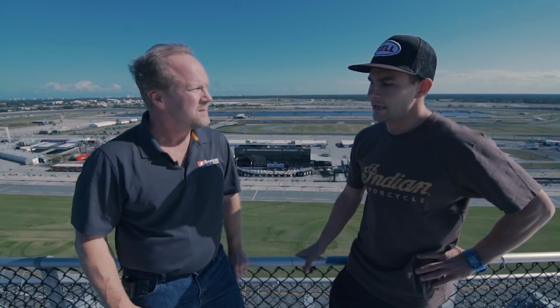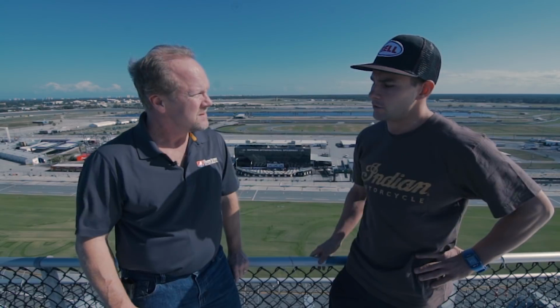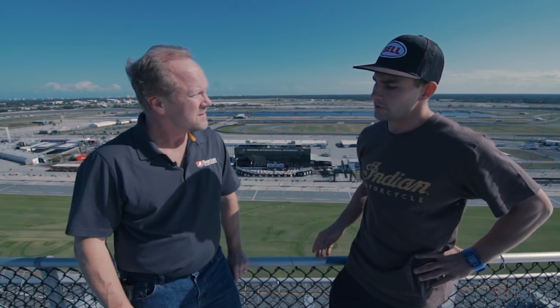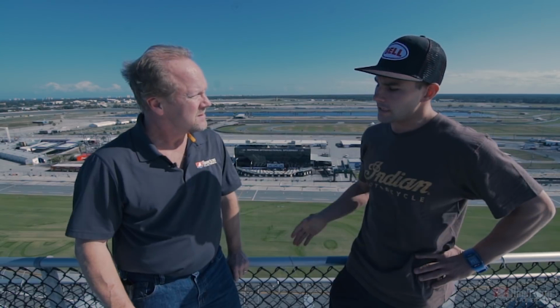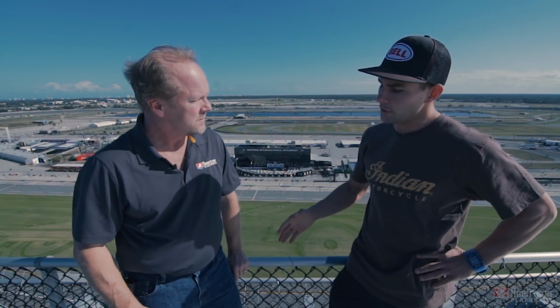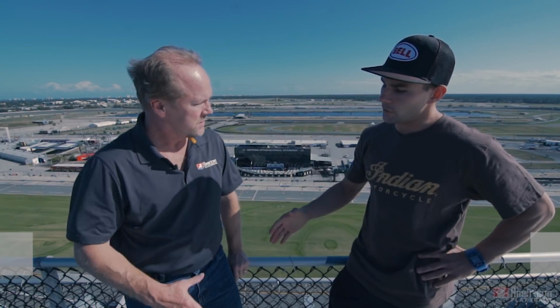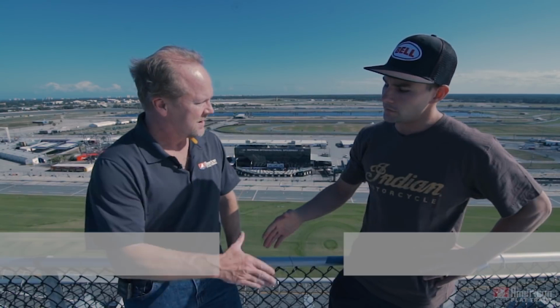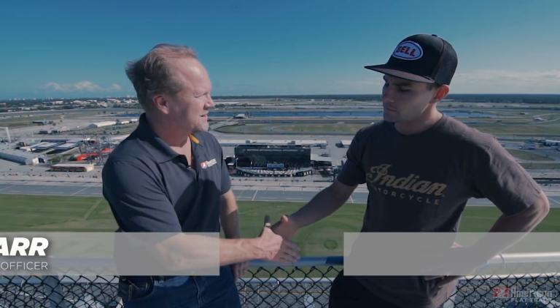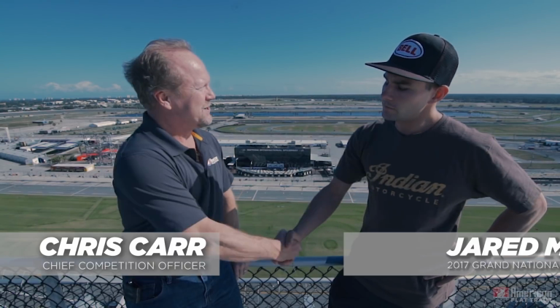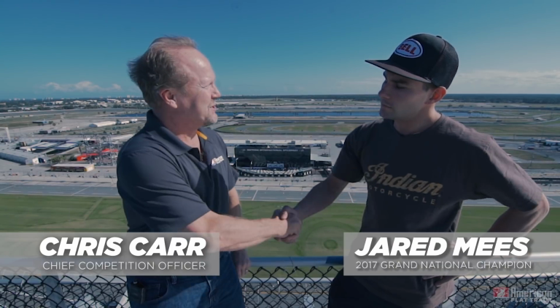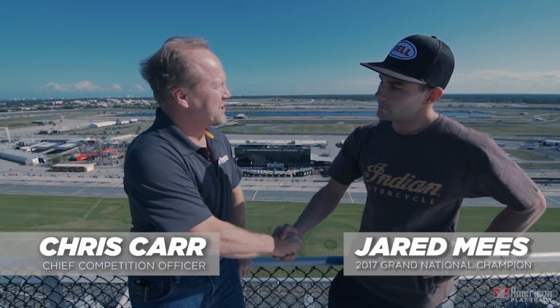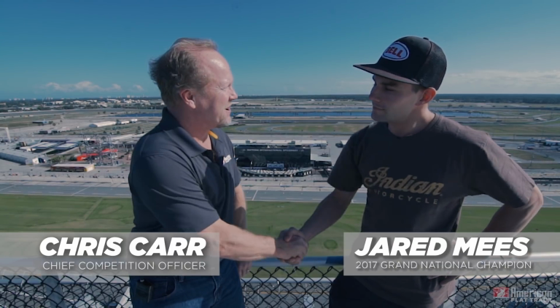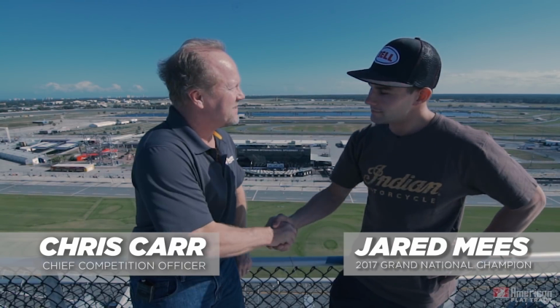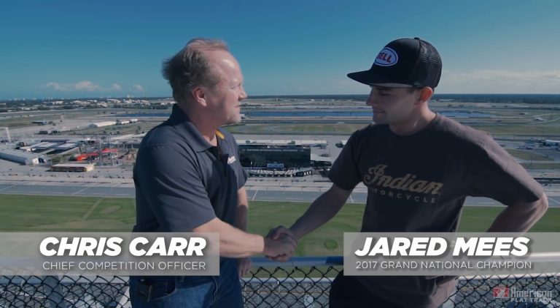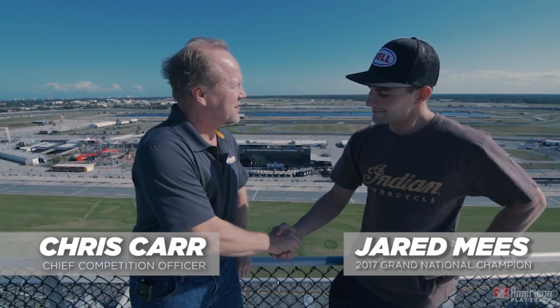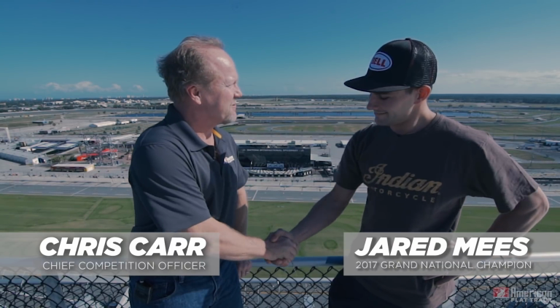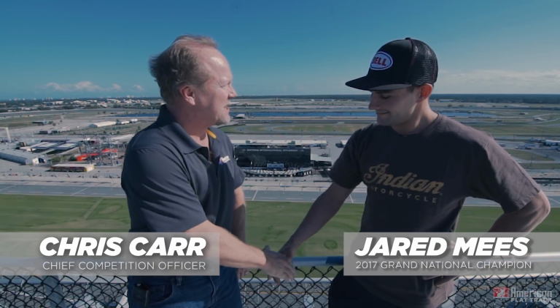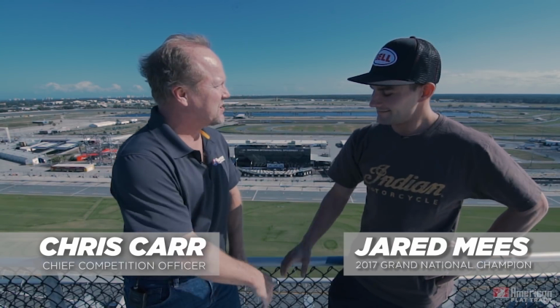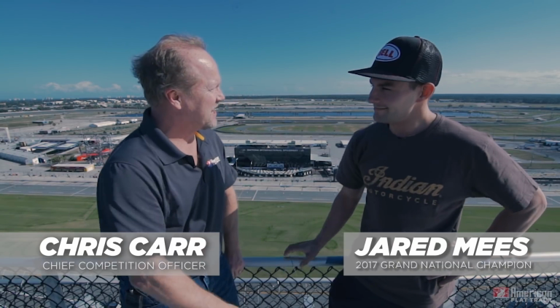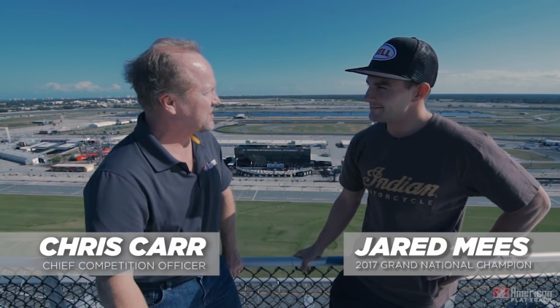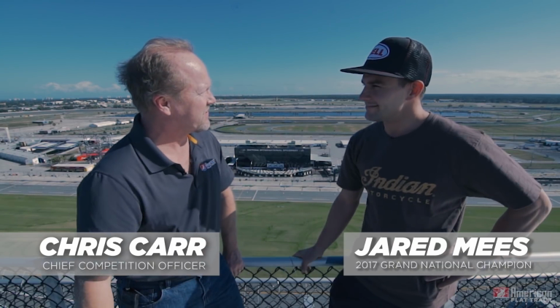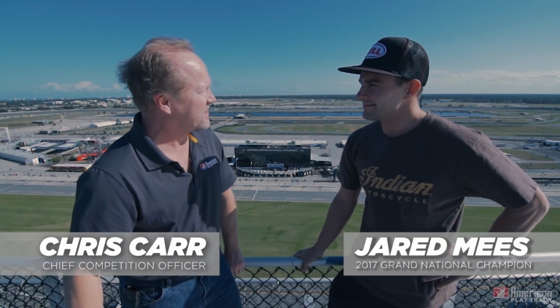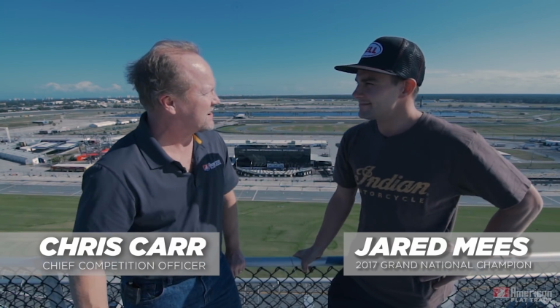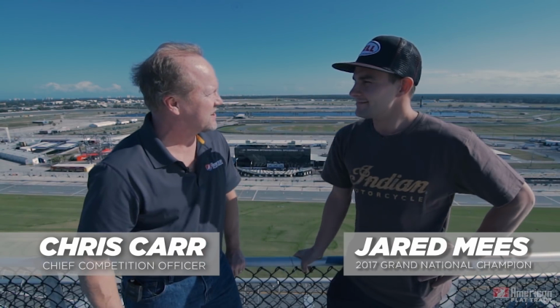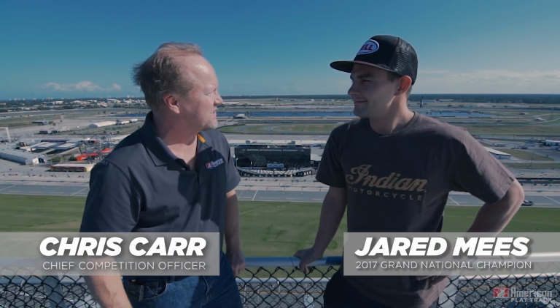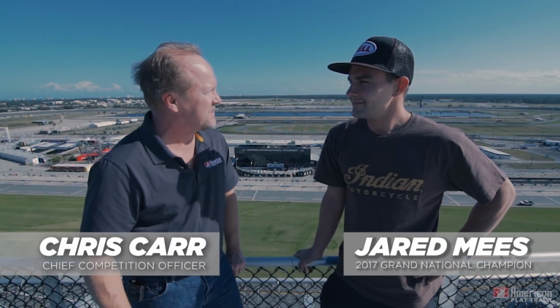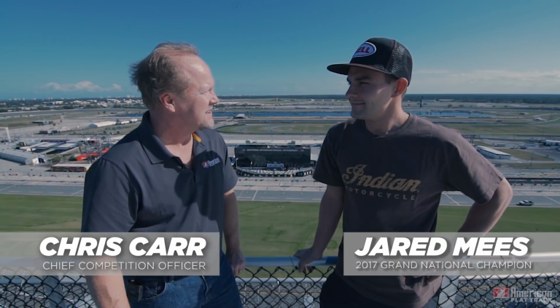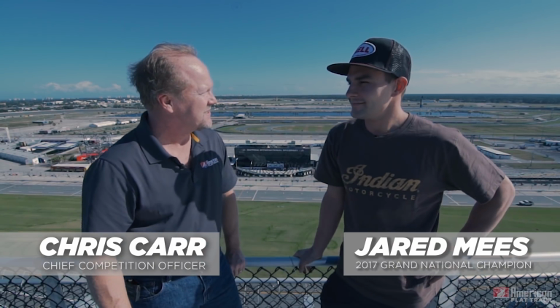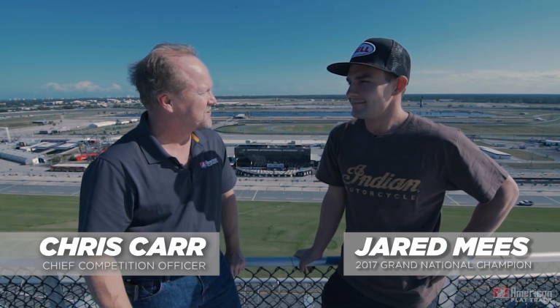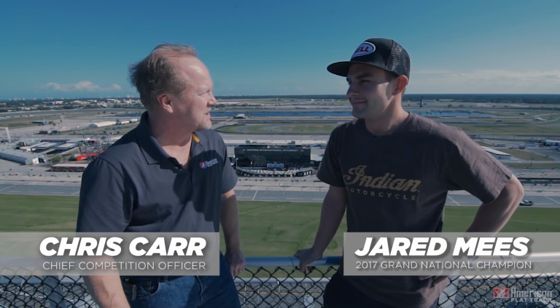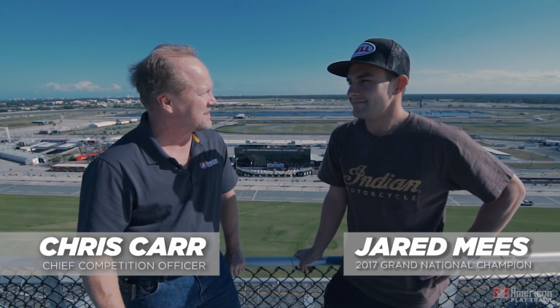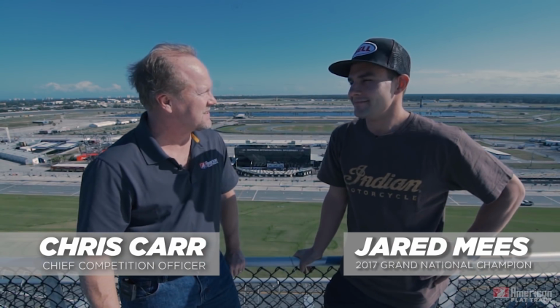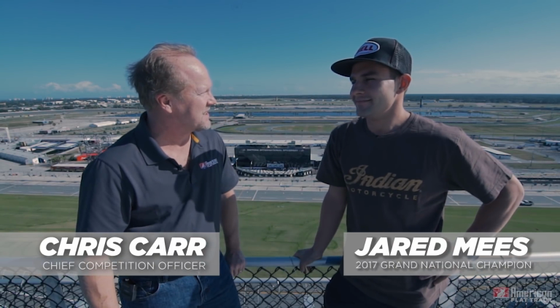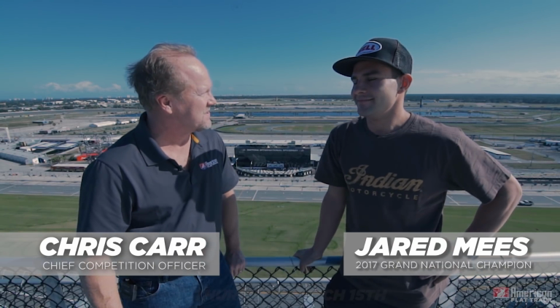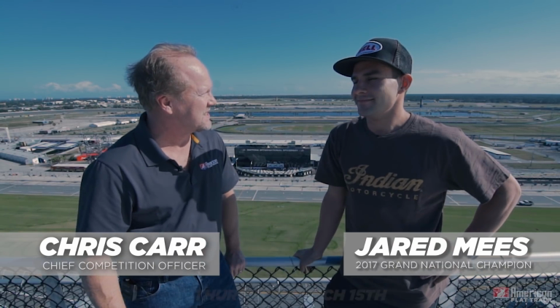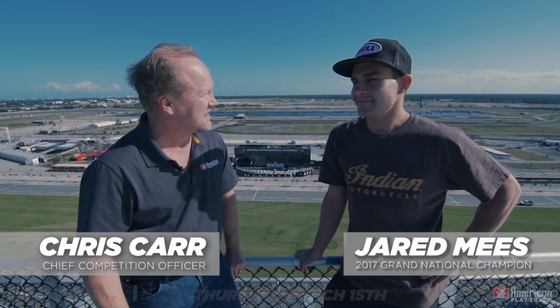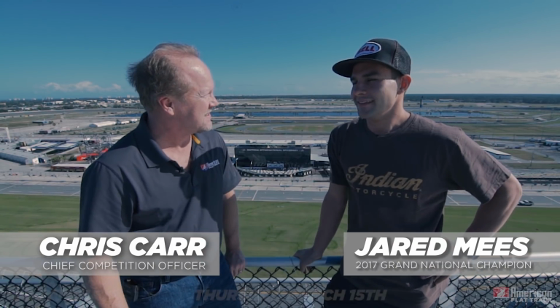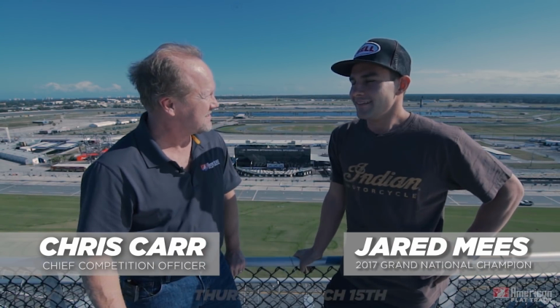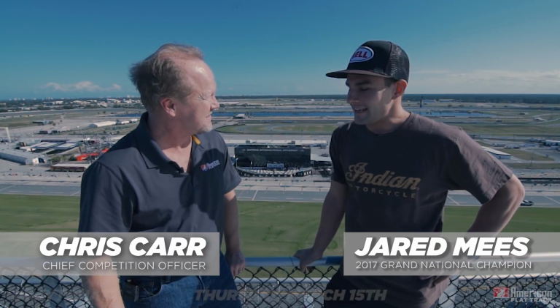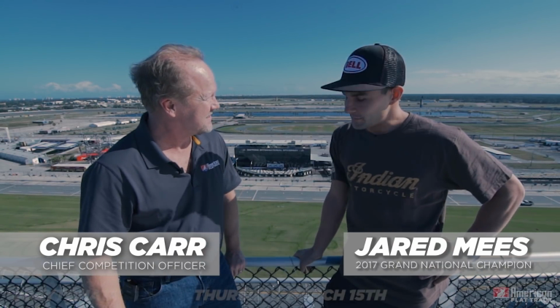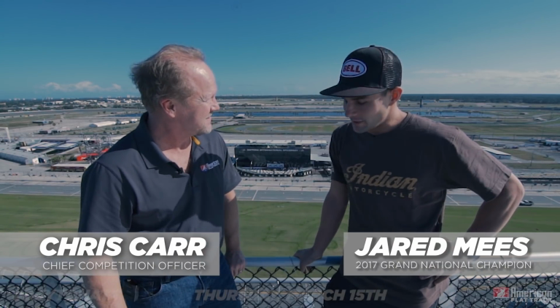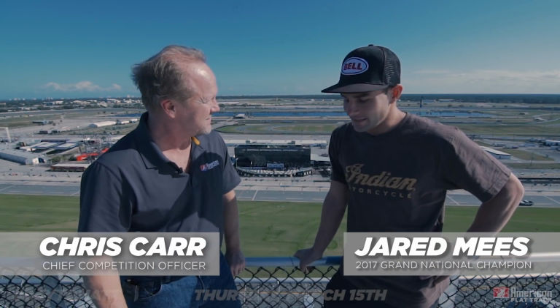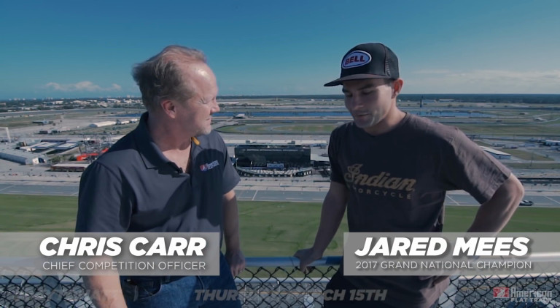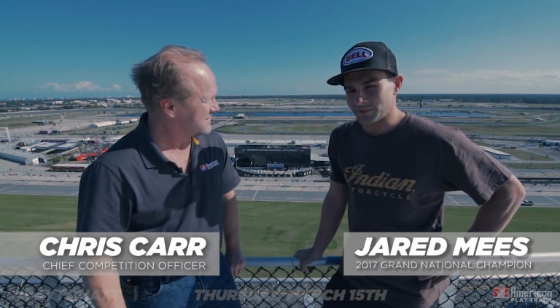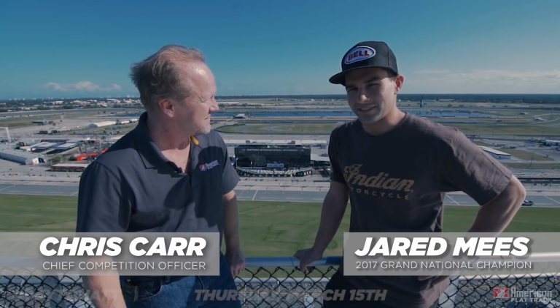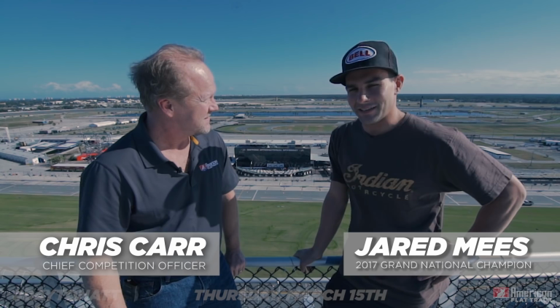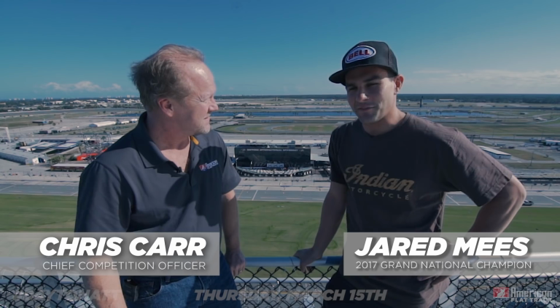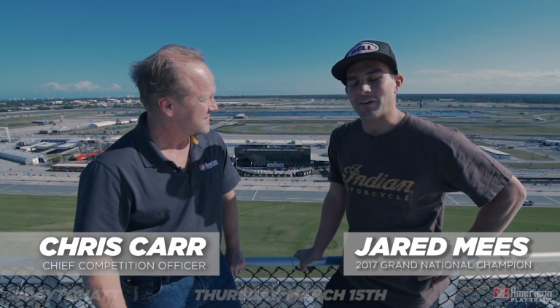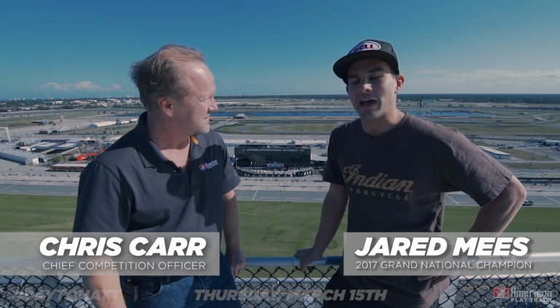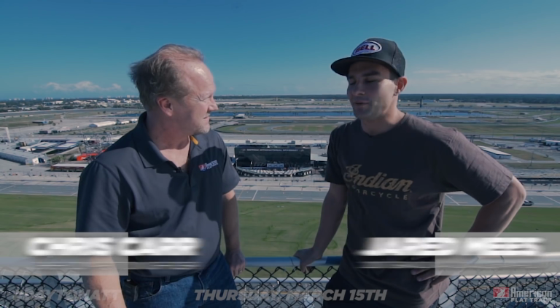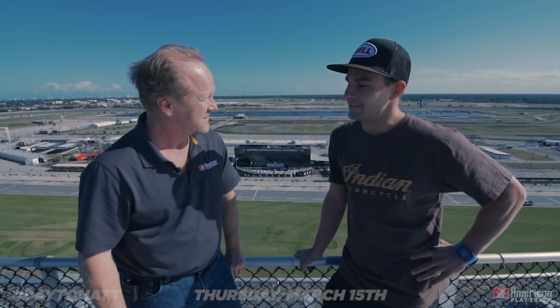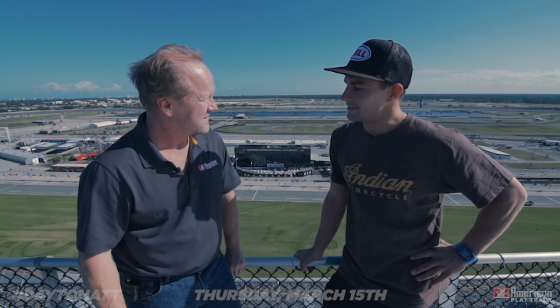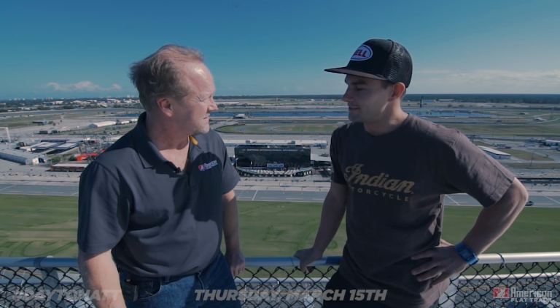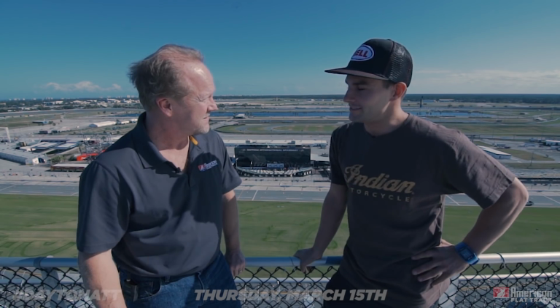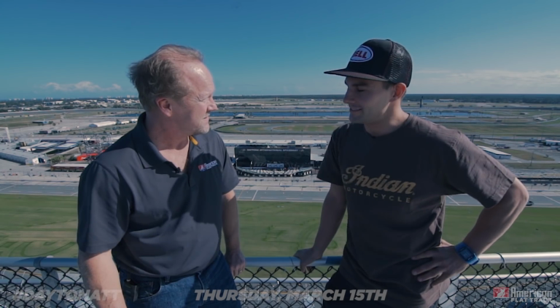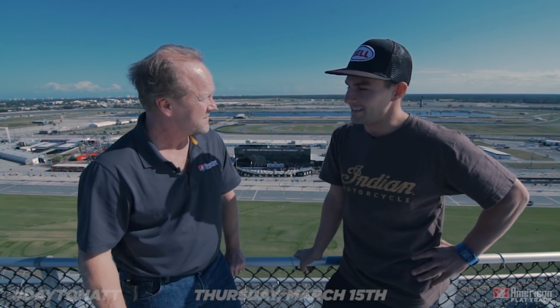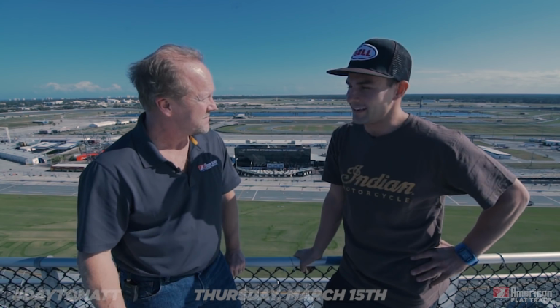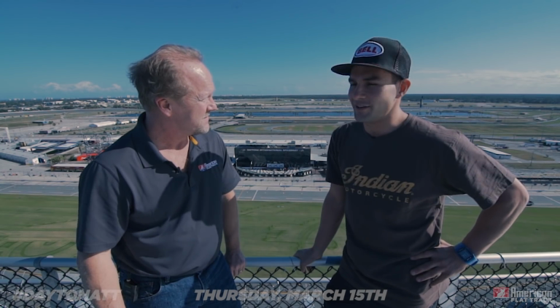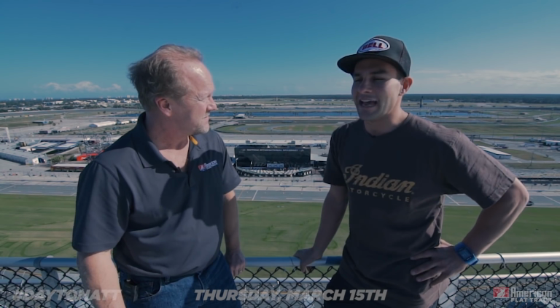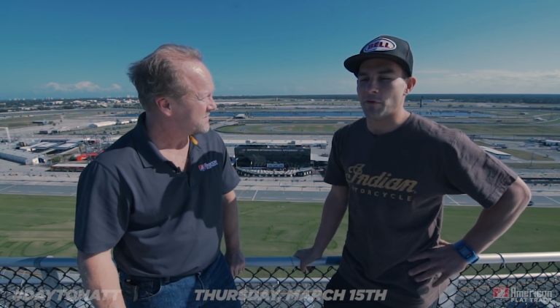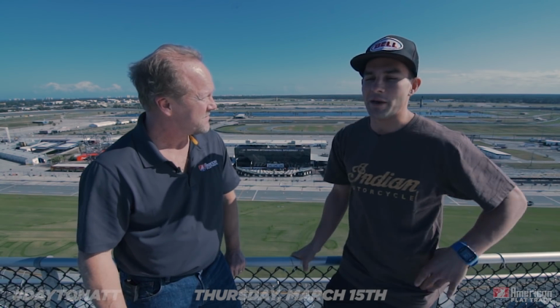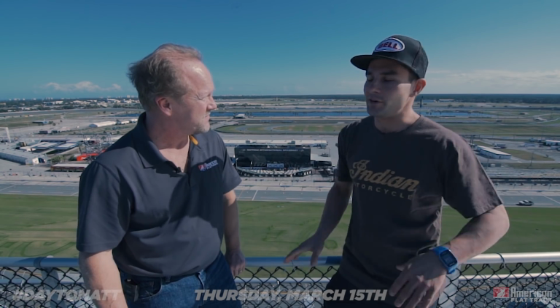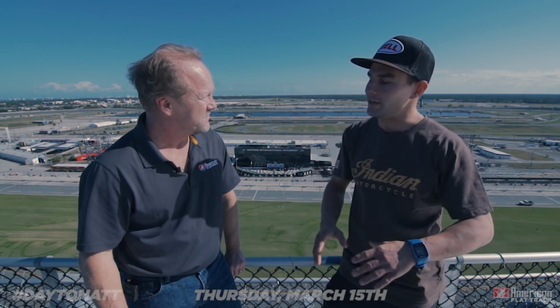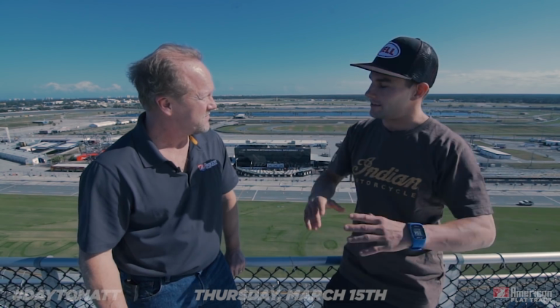Hey Chris, how you doing? Good, Jared. Congratulations on a good 2017. Thanks, buddy. It was fabulous. I couldn't have a better year.